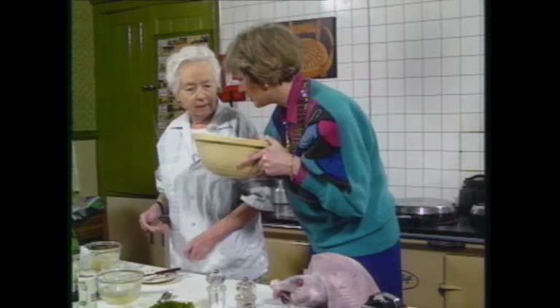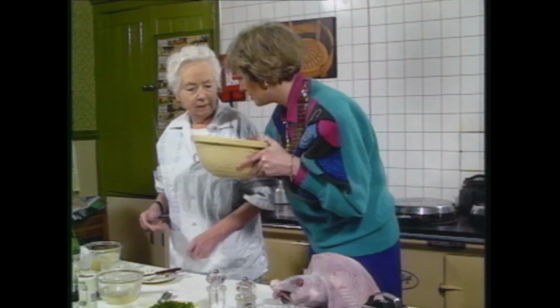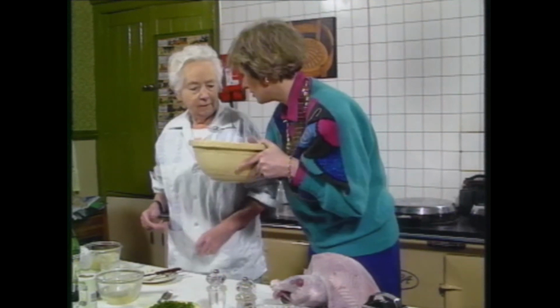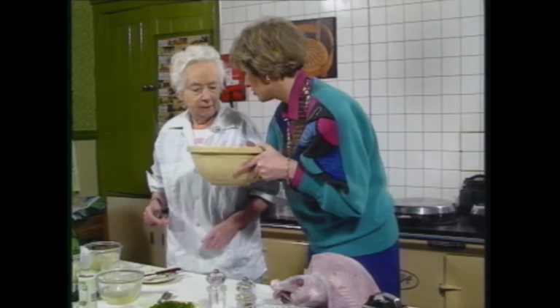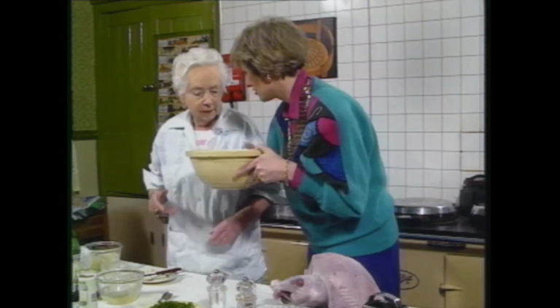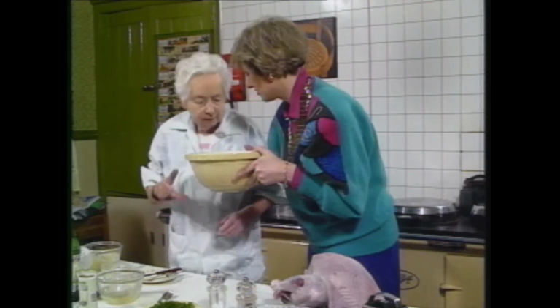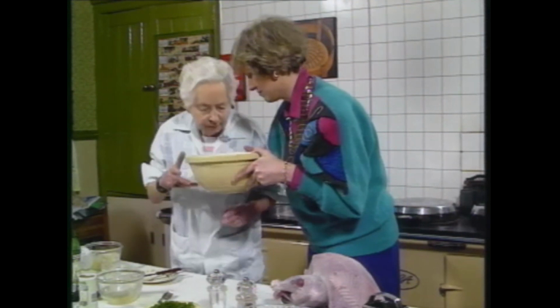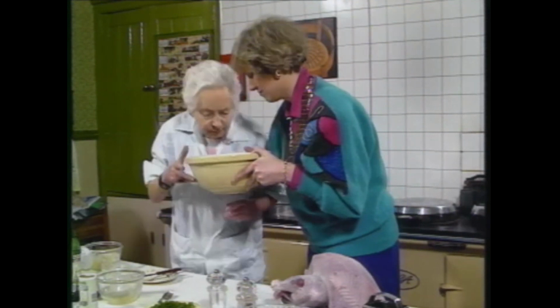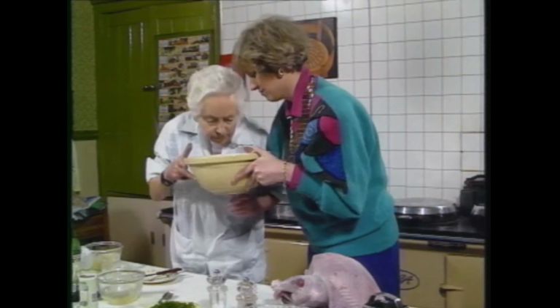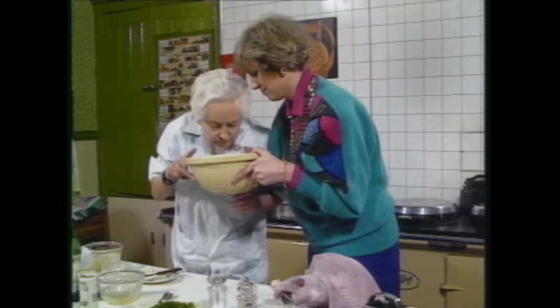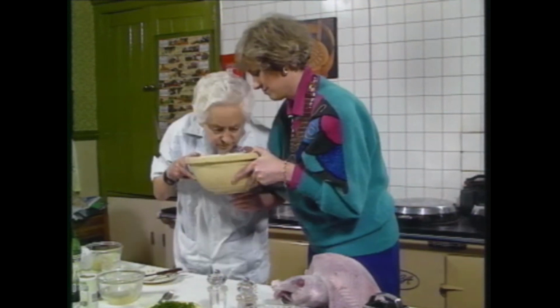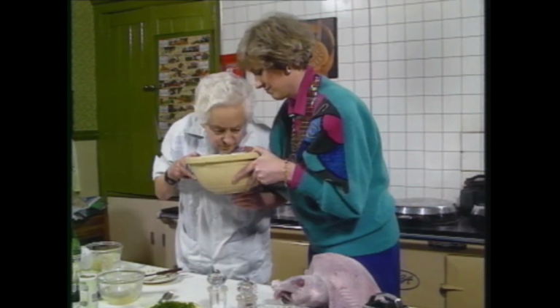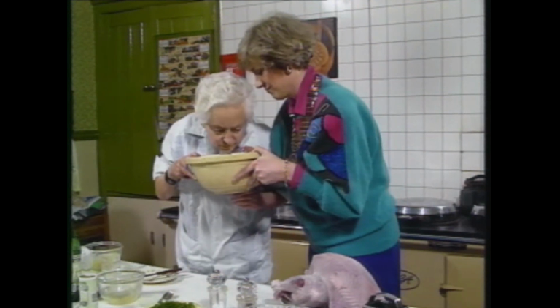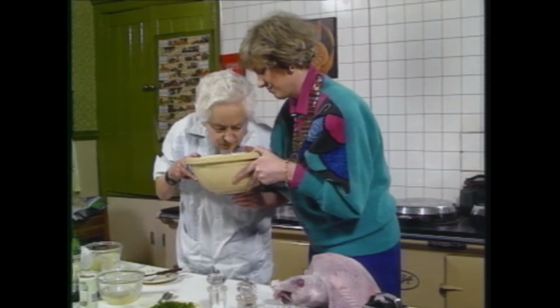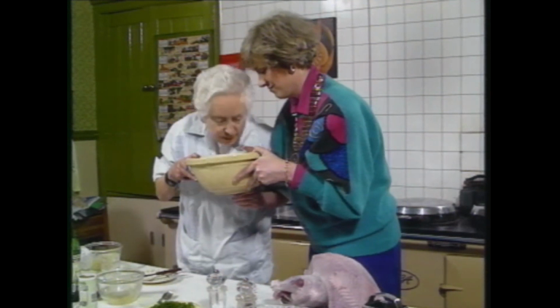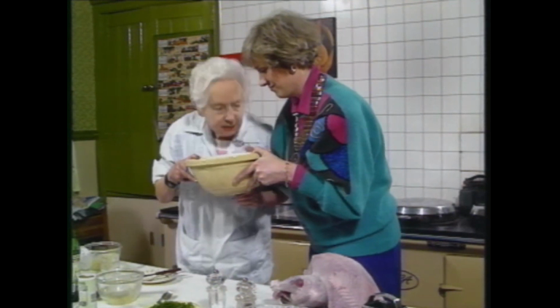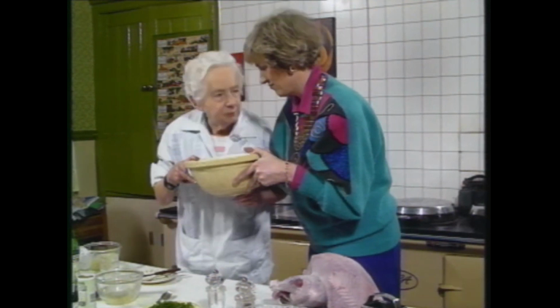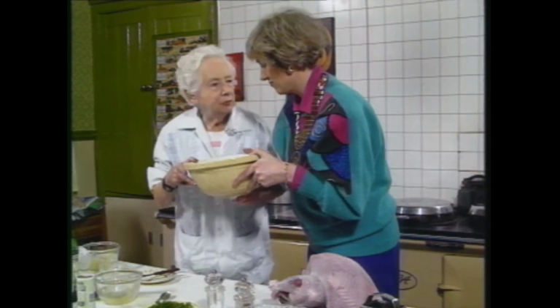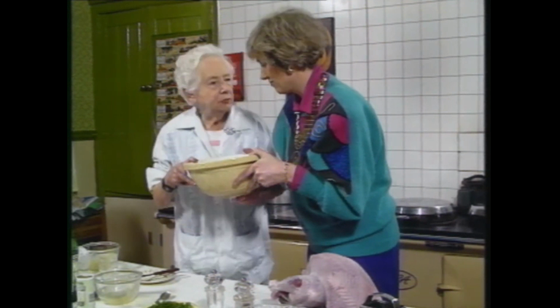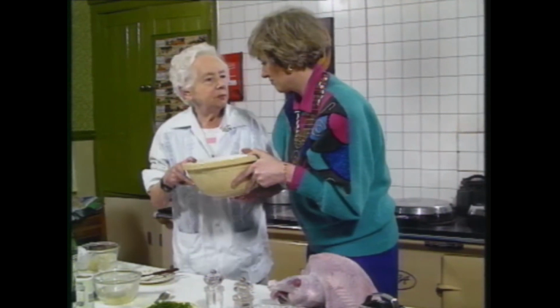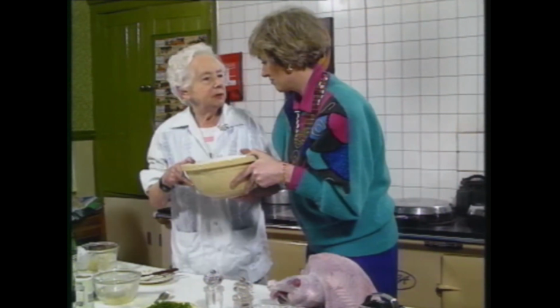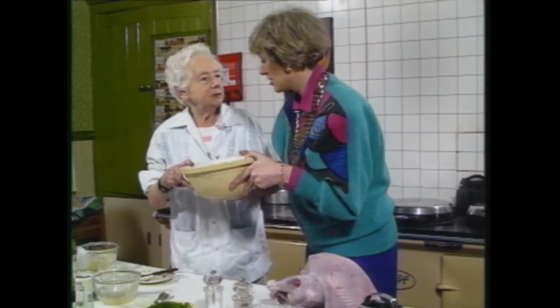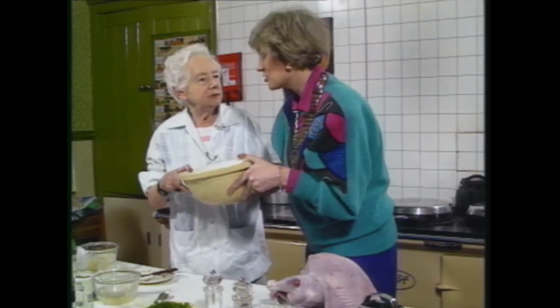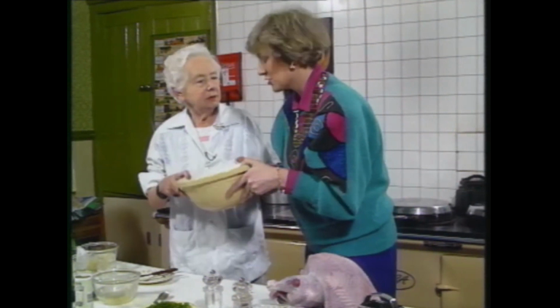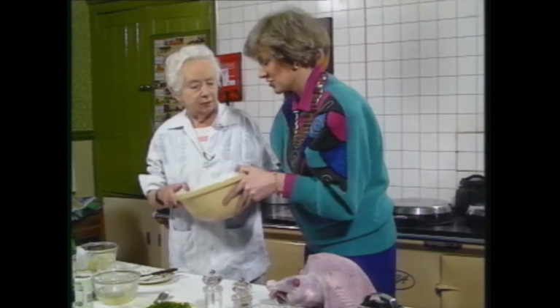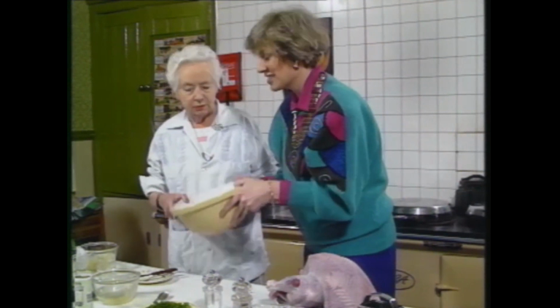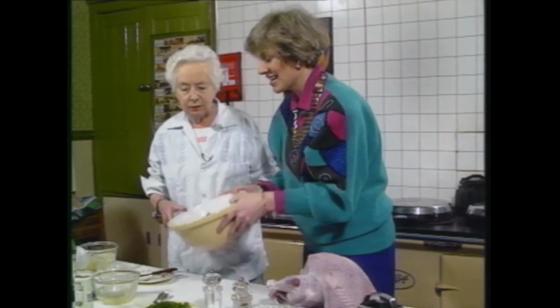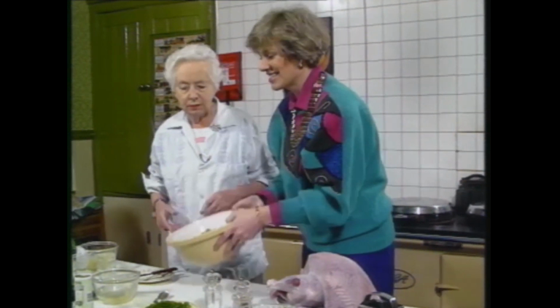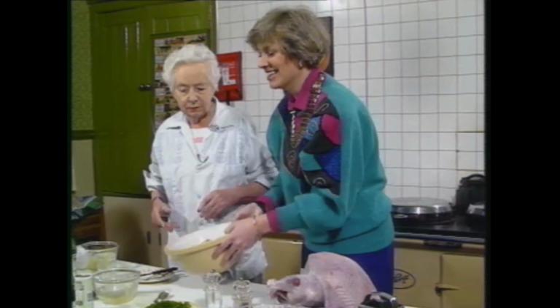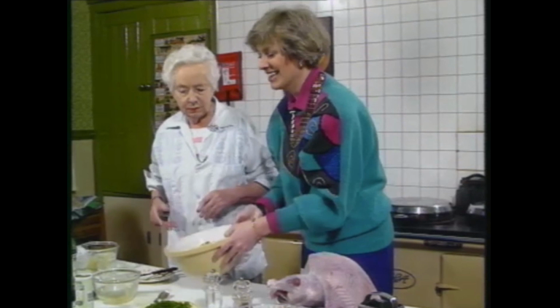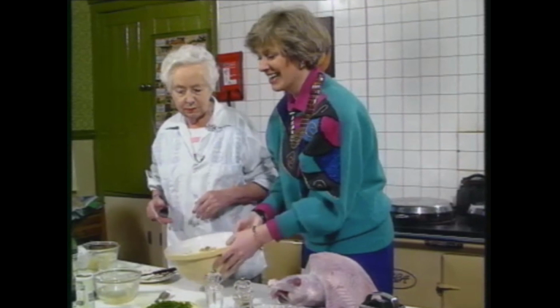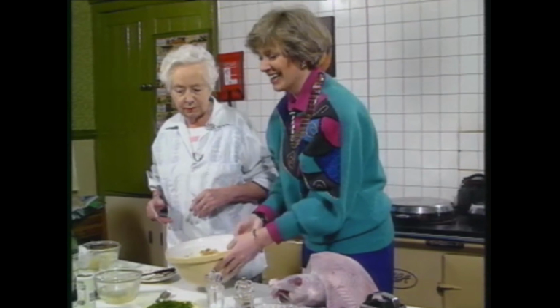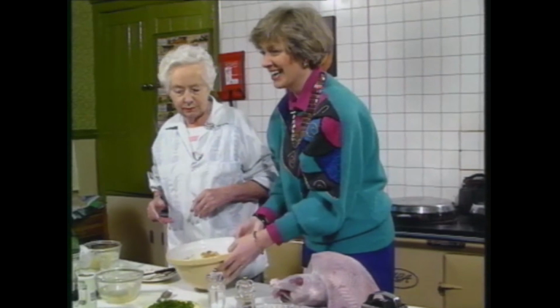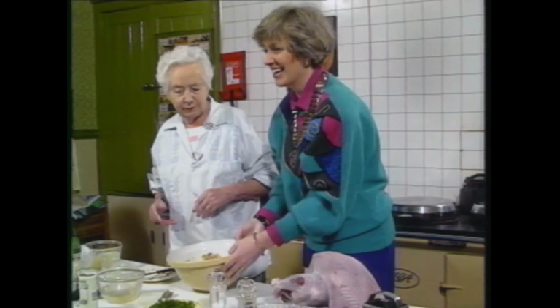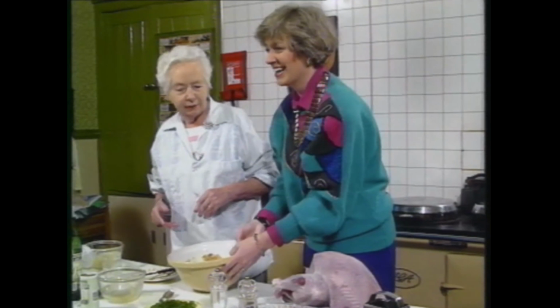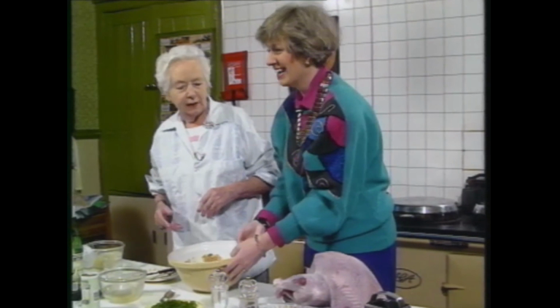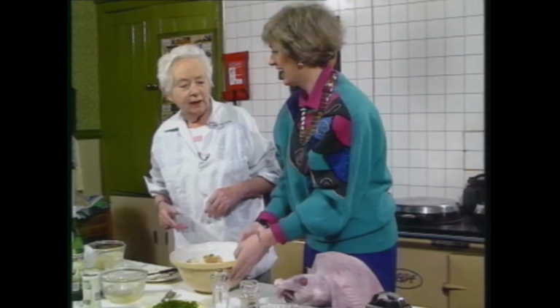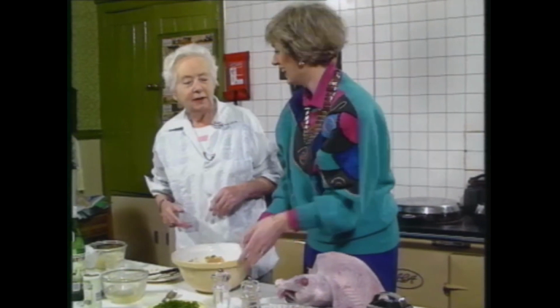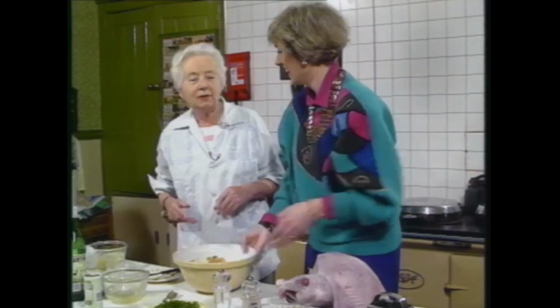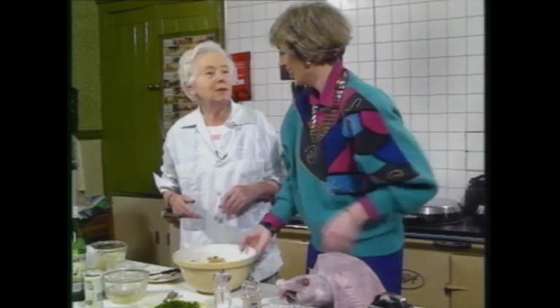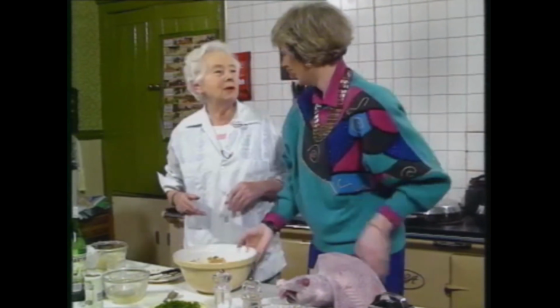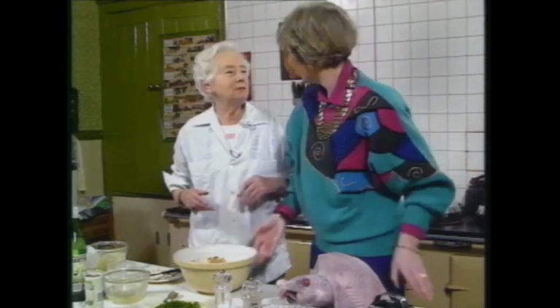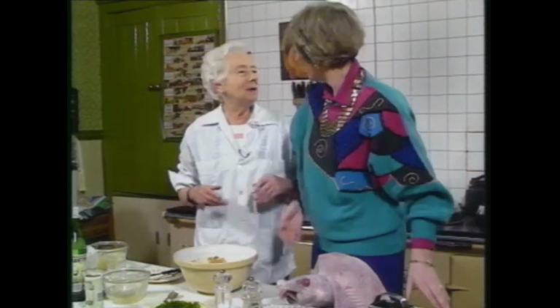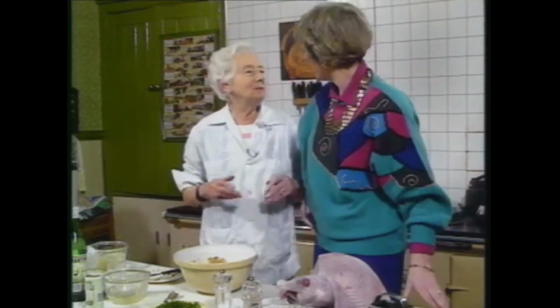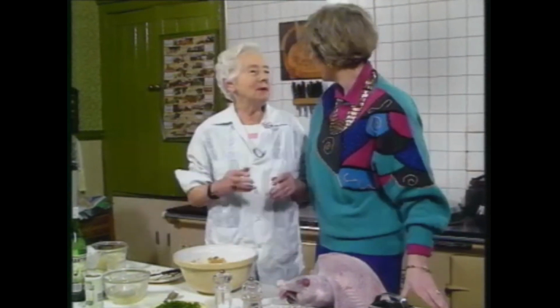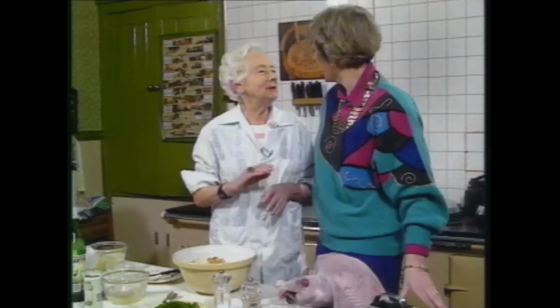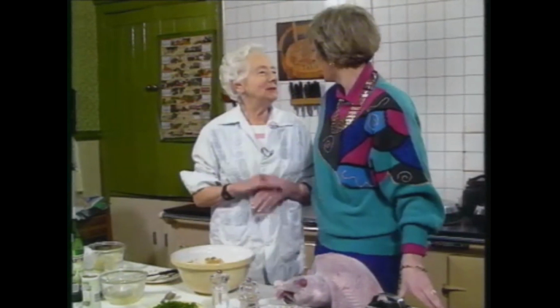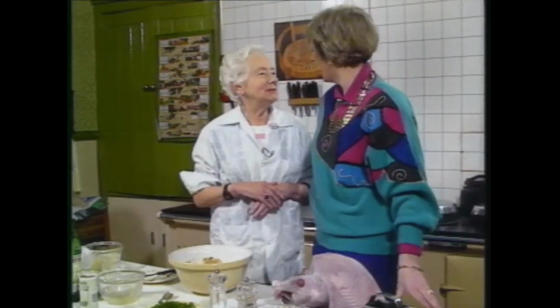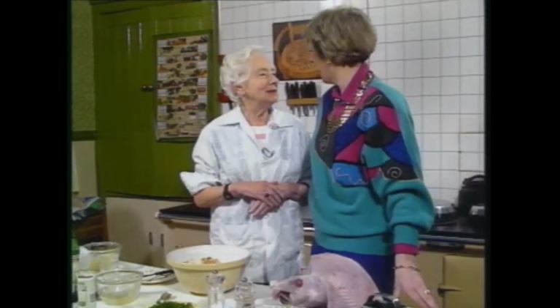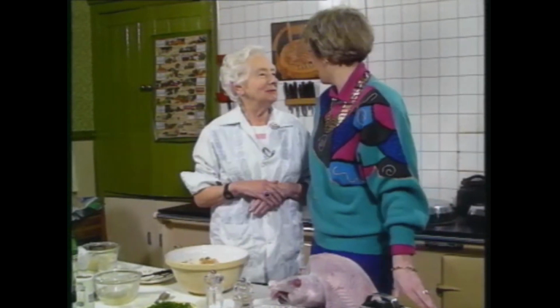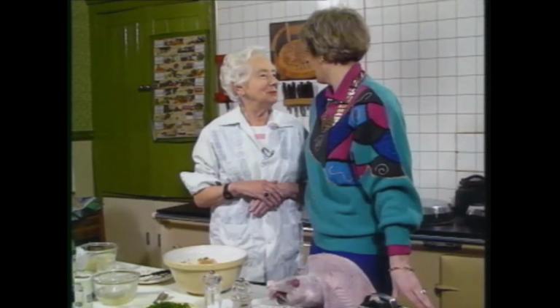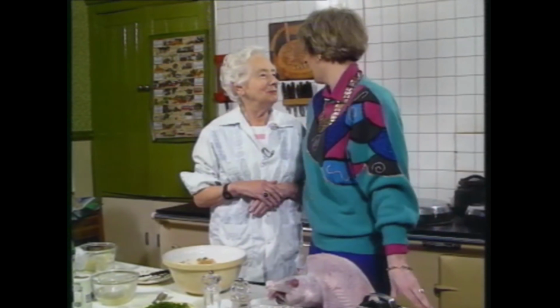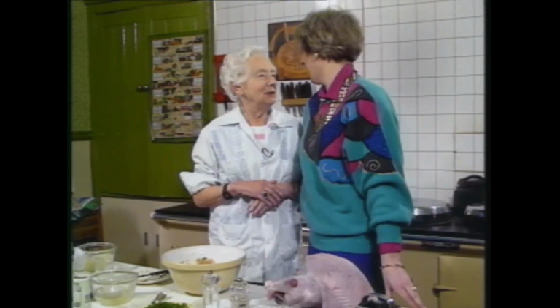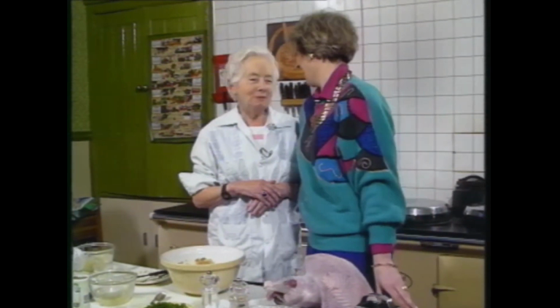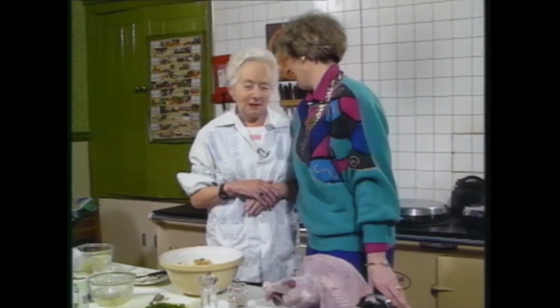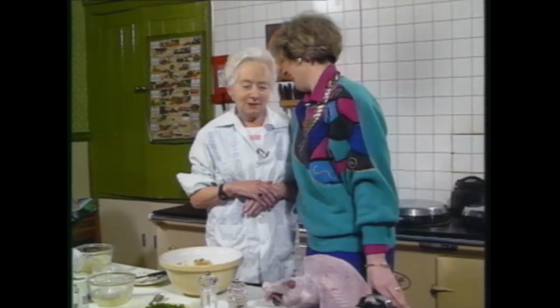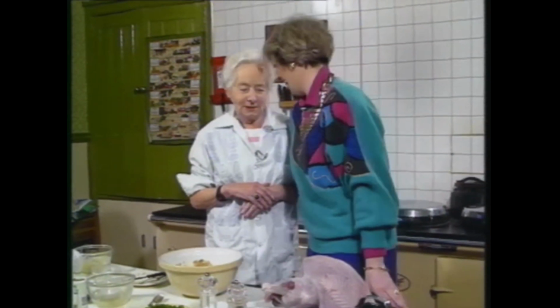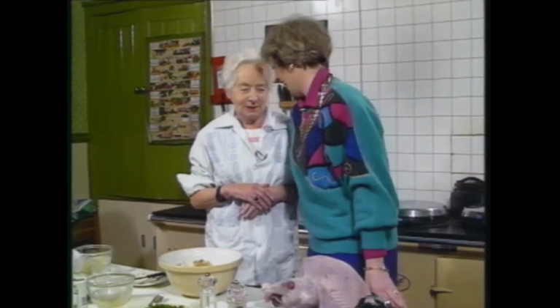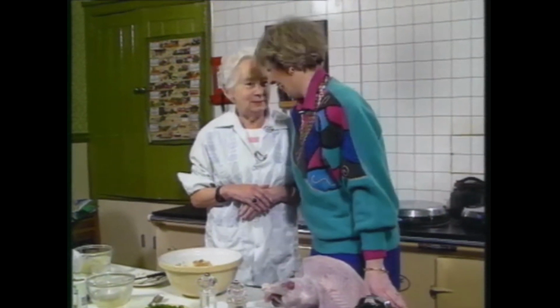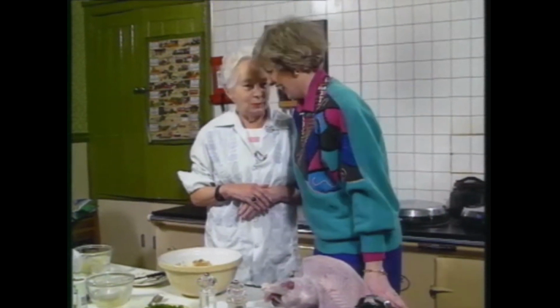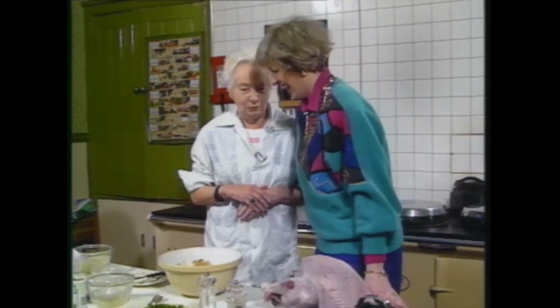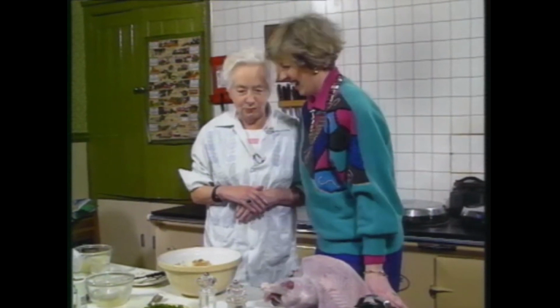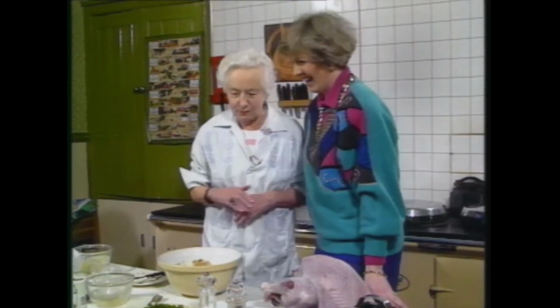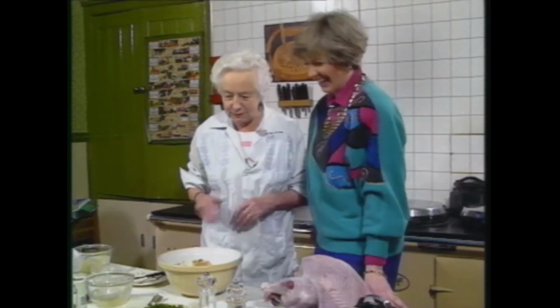Let me have a smell of that. Smells heavenly. It certainly does. Smells like booze a bit, doesn't it? It does. If my memory serves me right, it's booze.